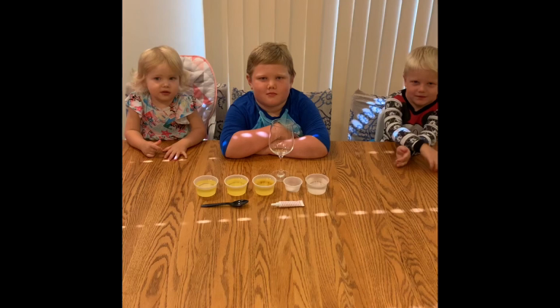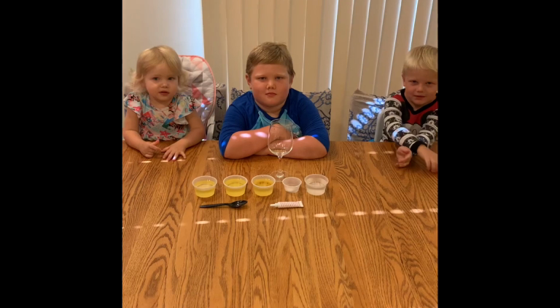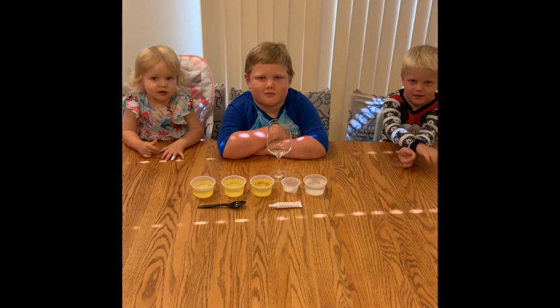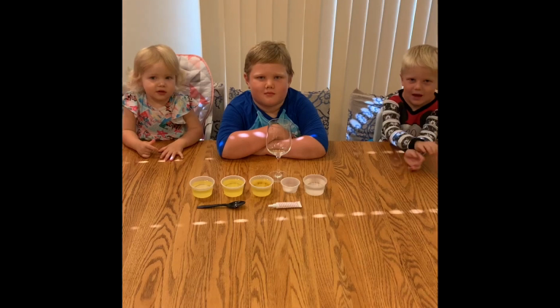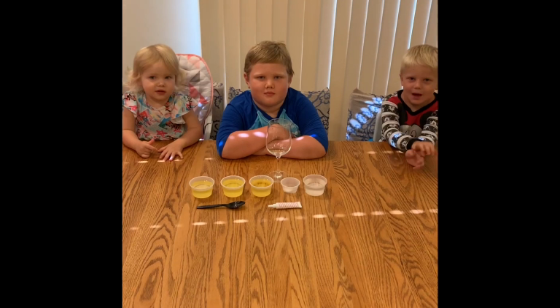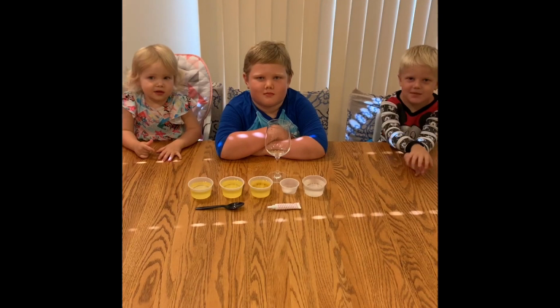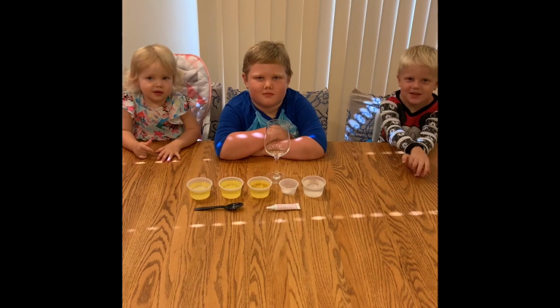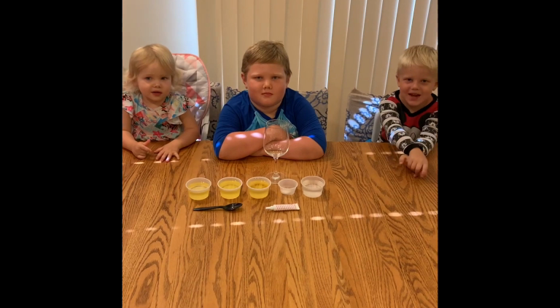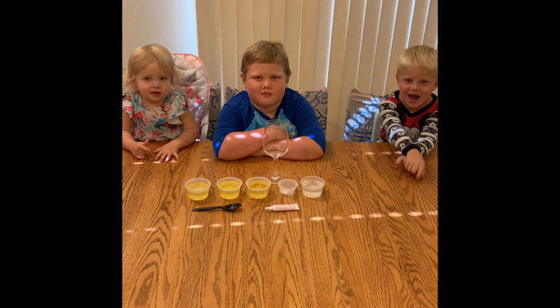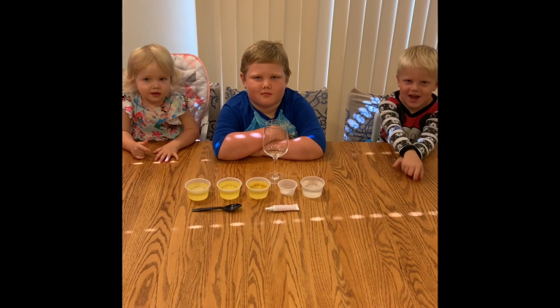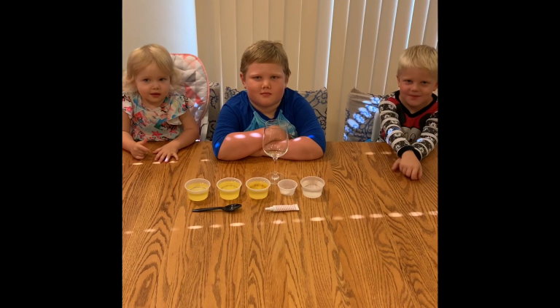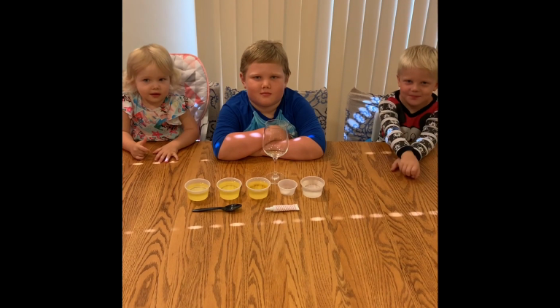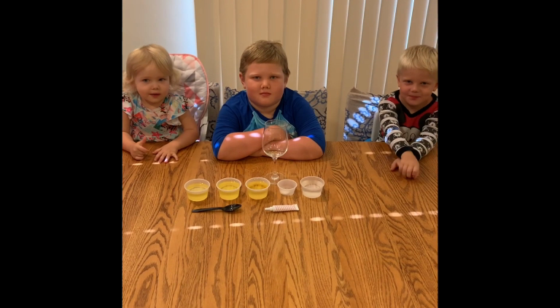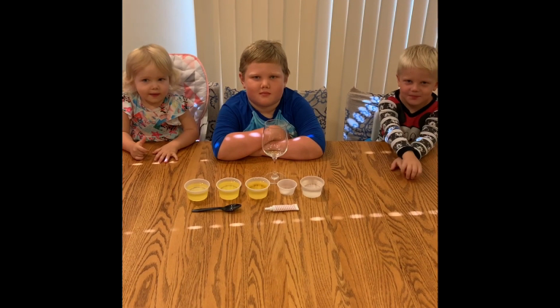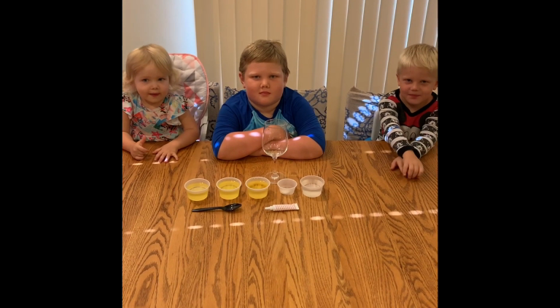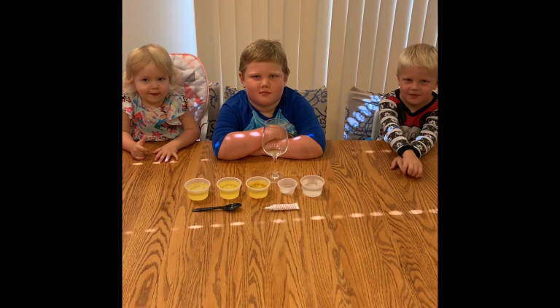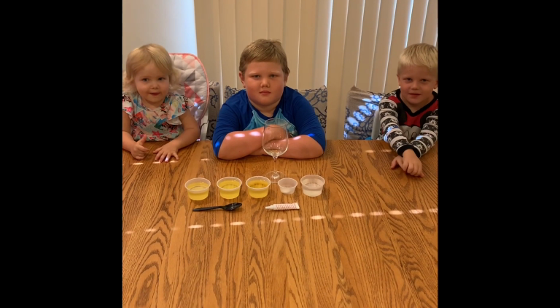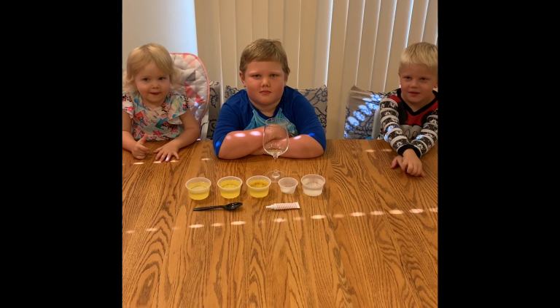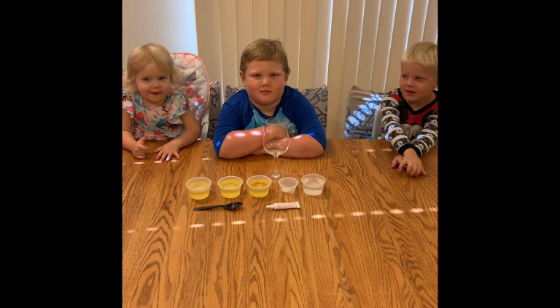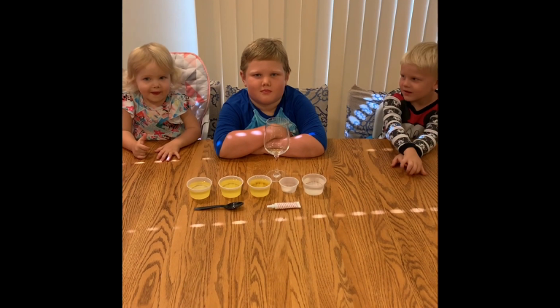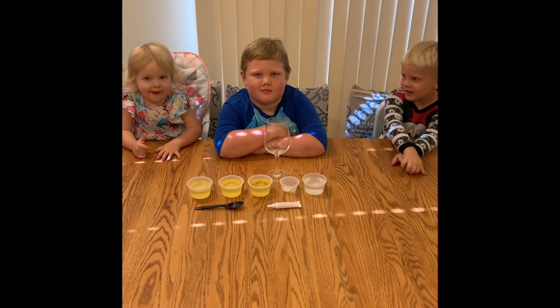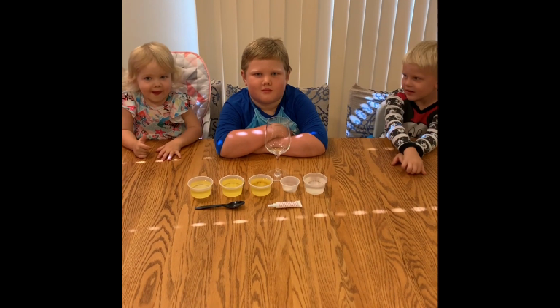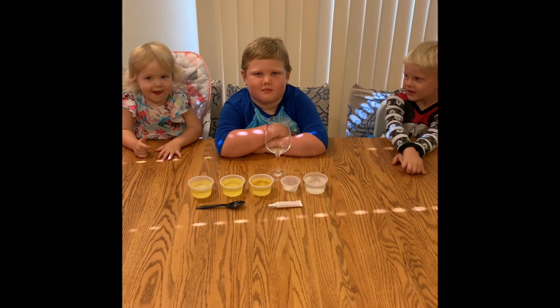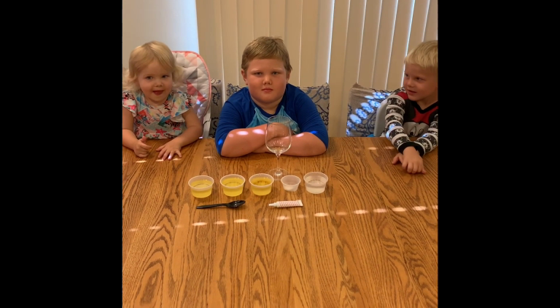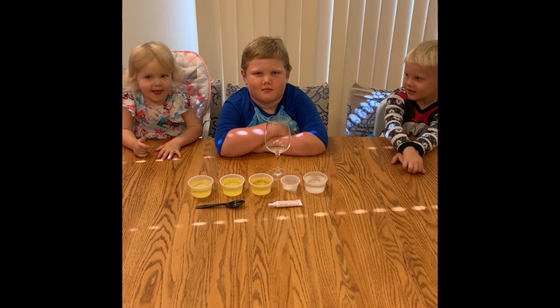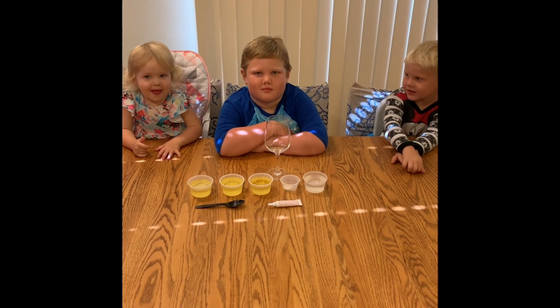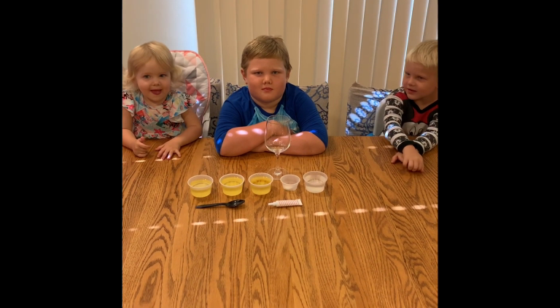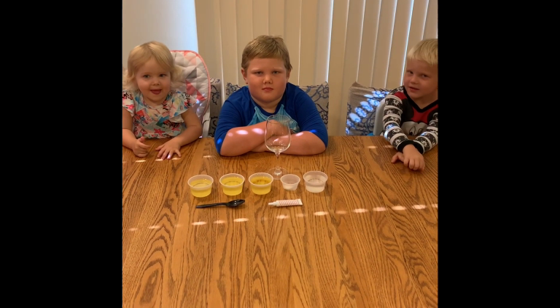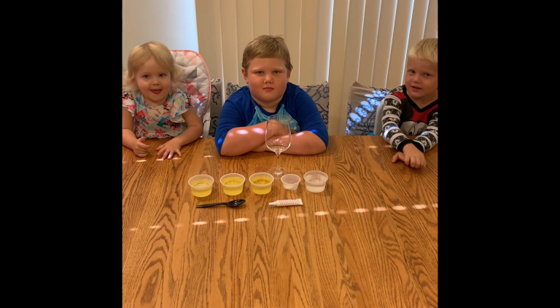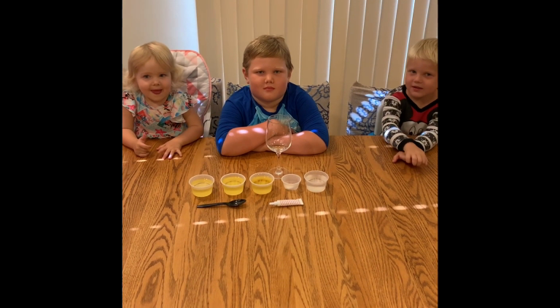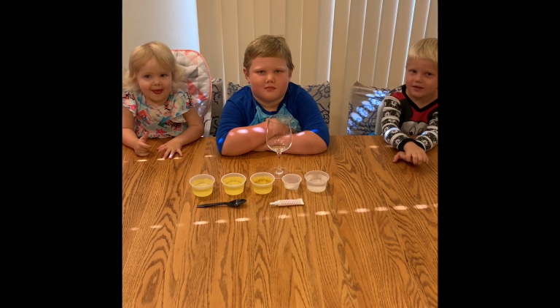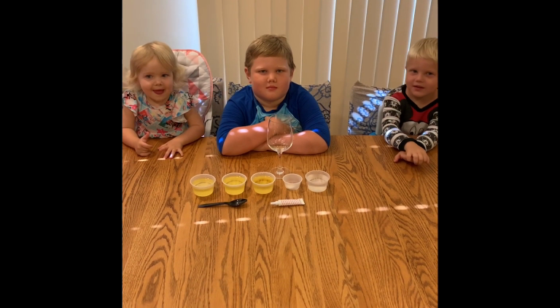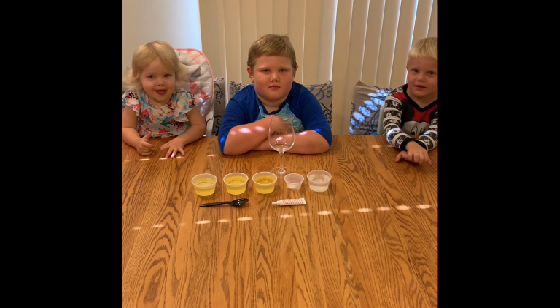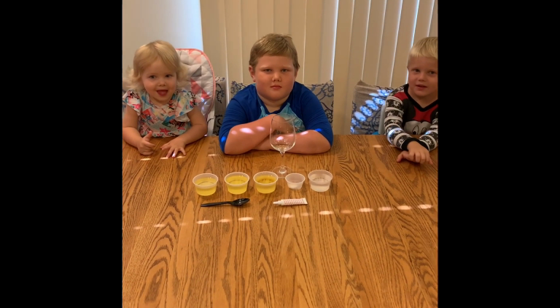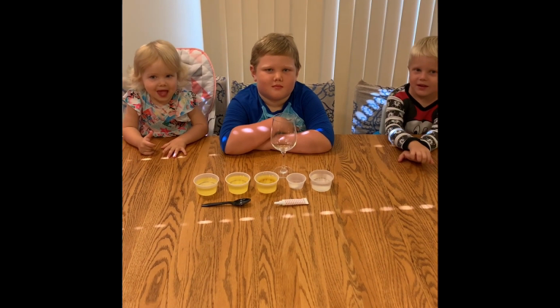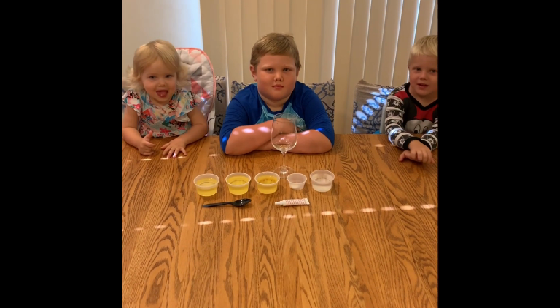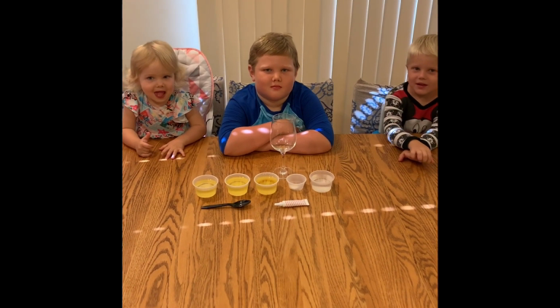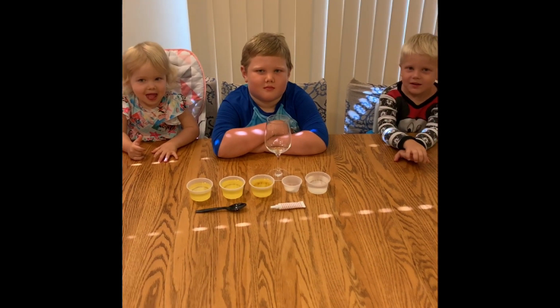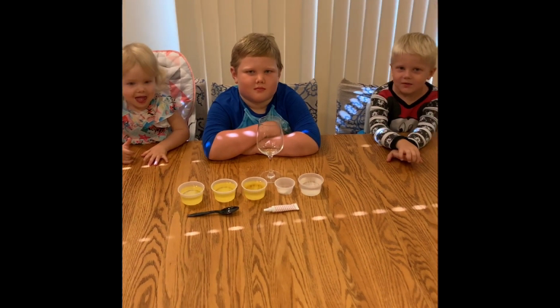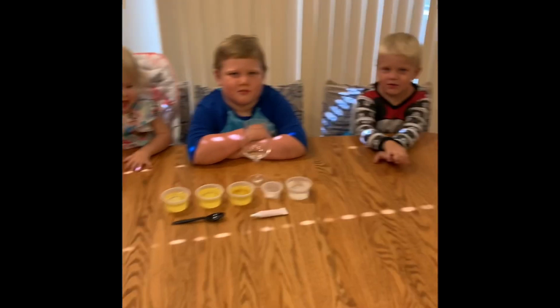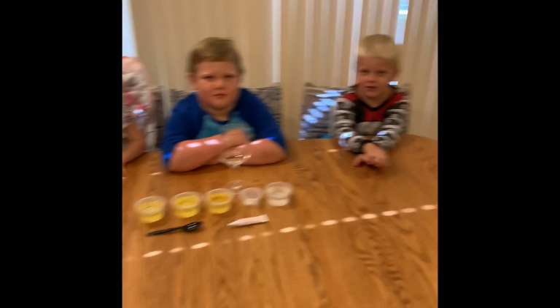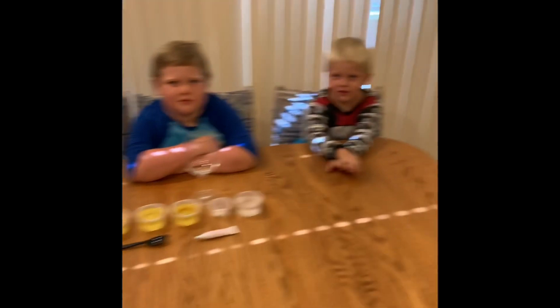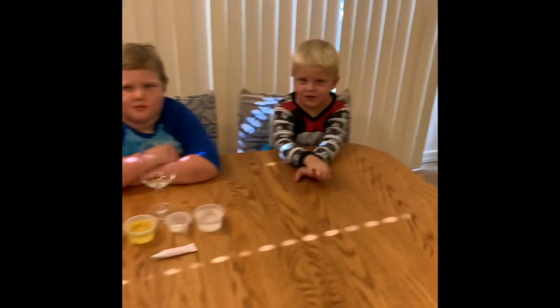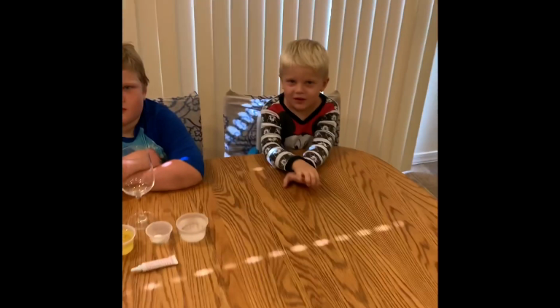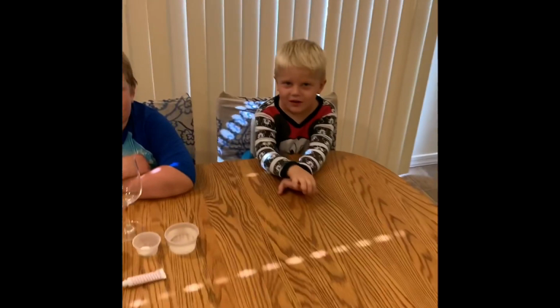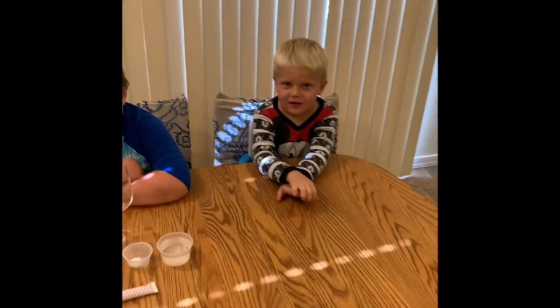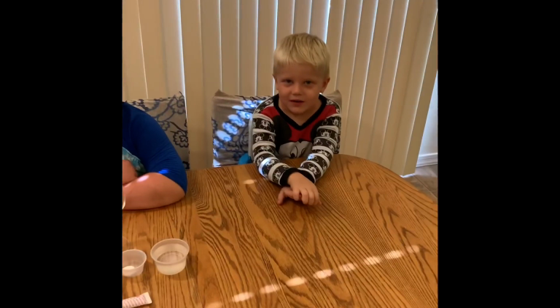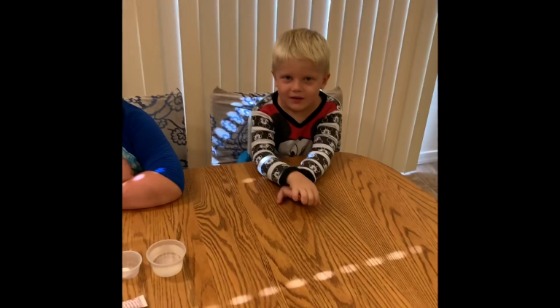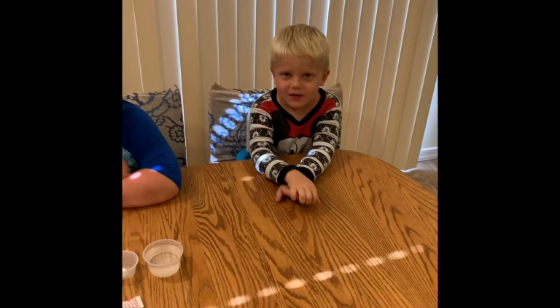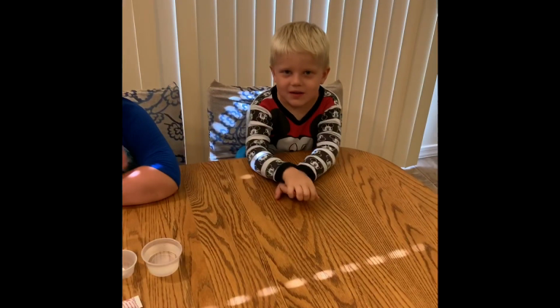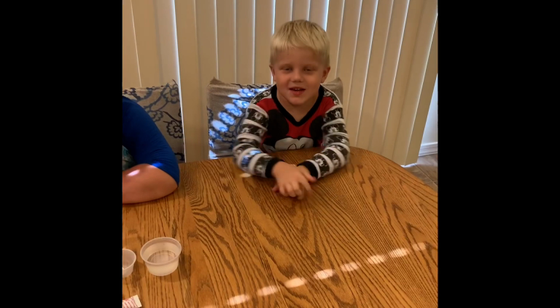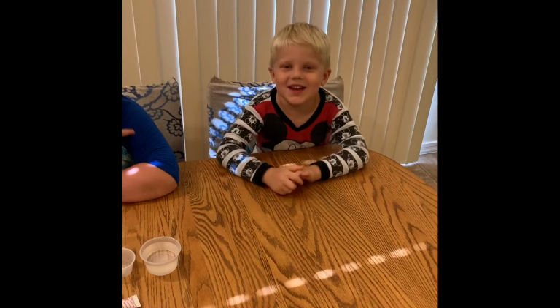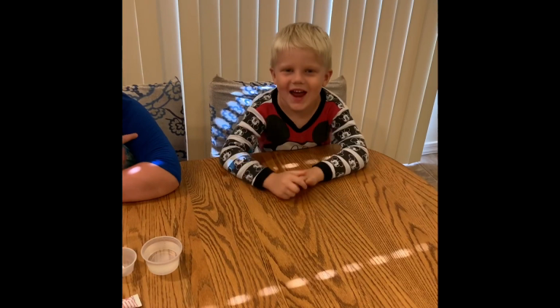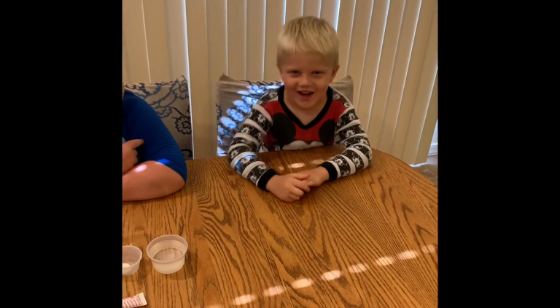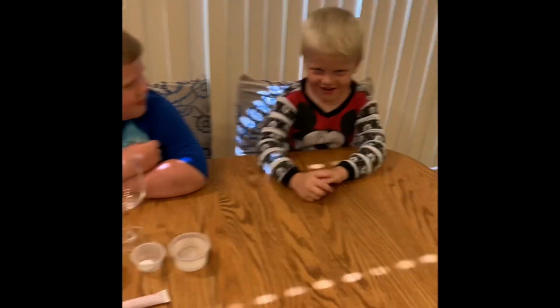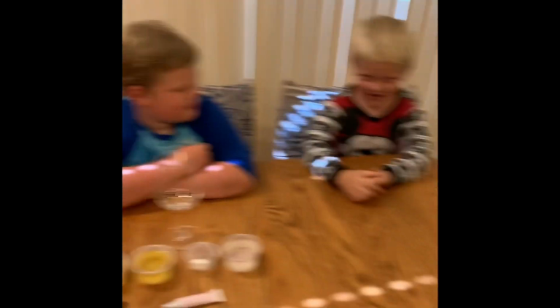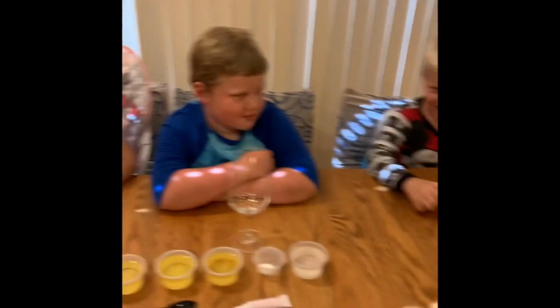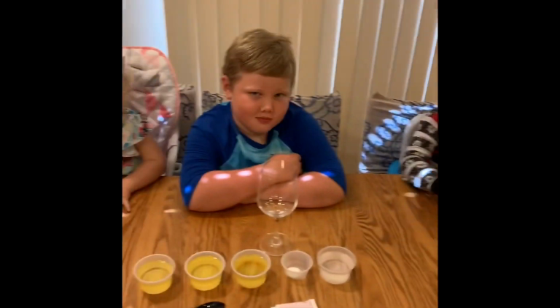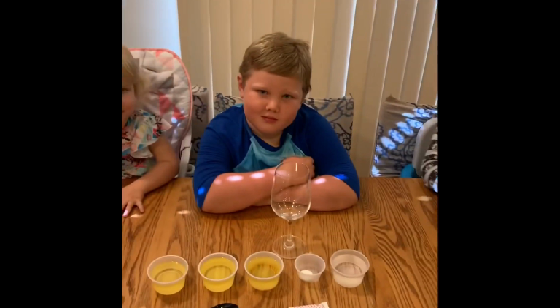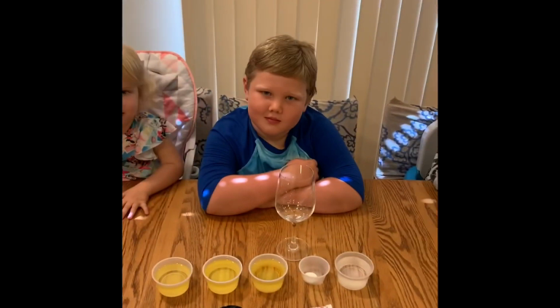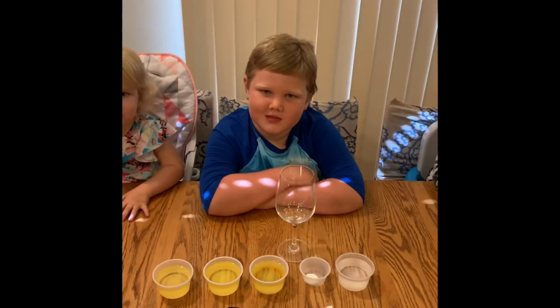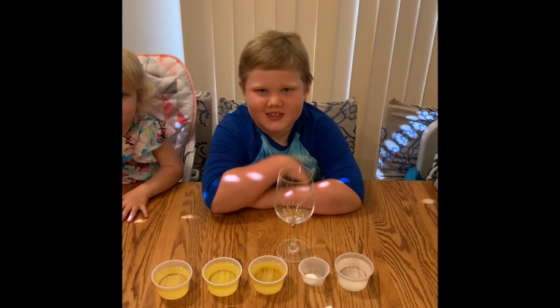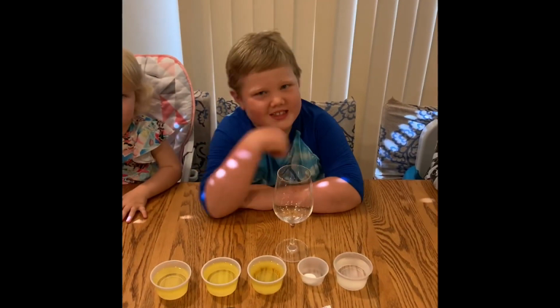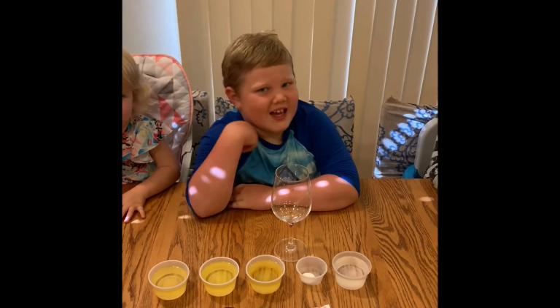I'm Eli. We're doing a lava lab experiment with Eli and Zach.